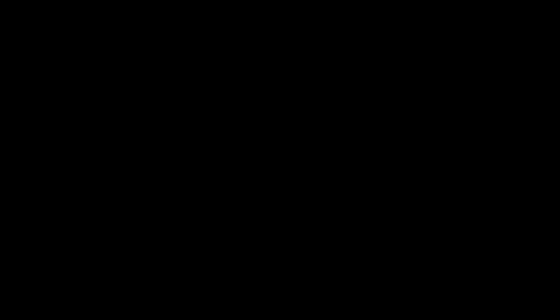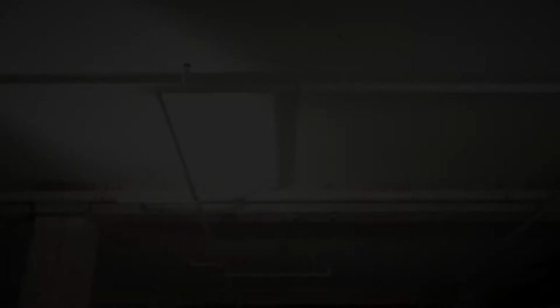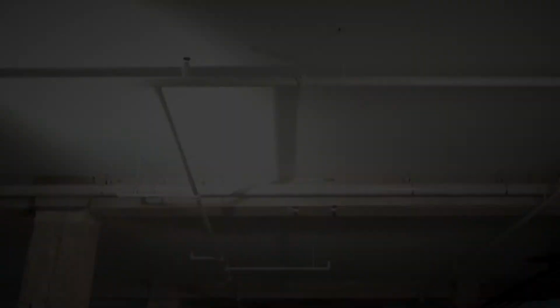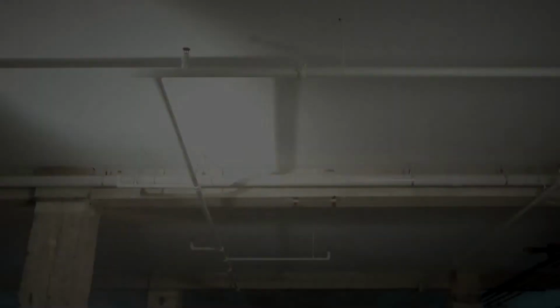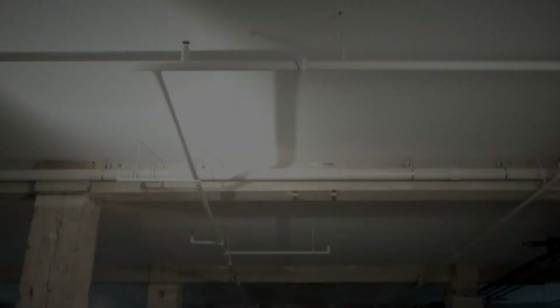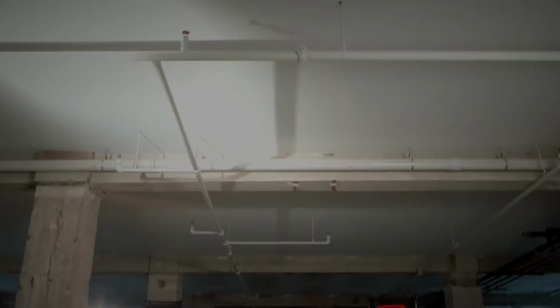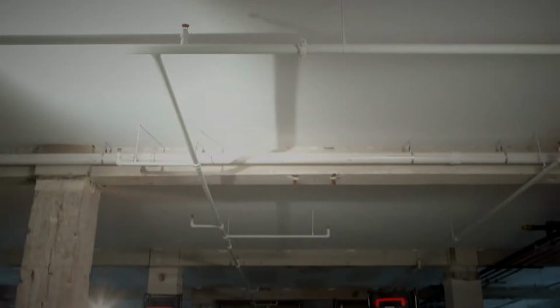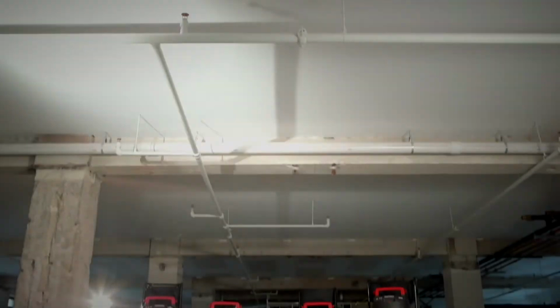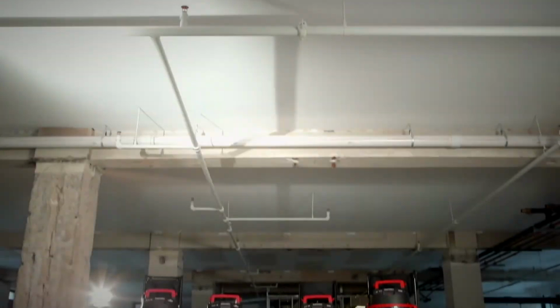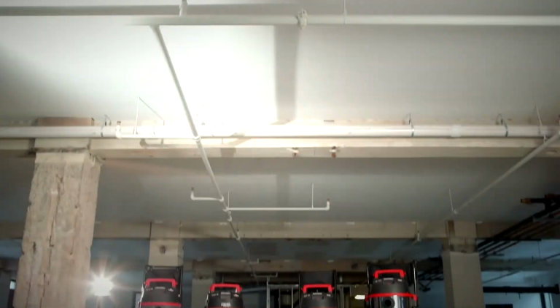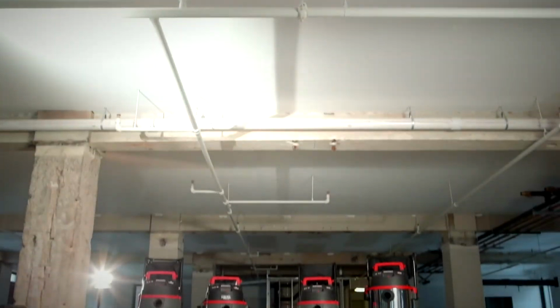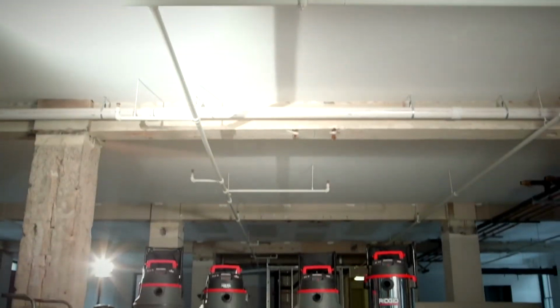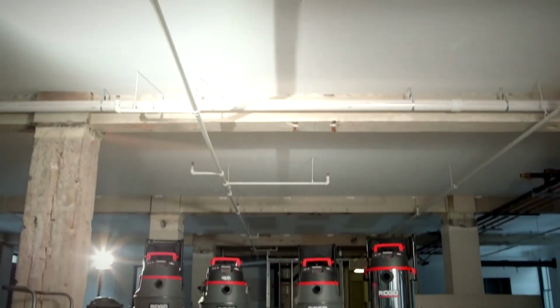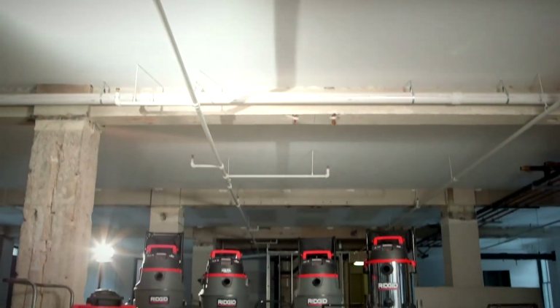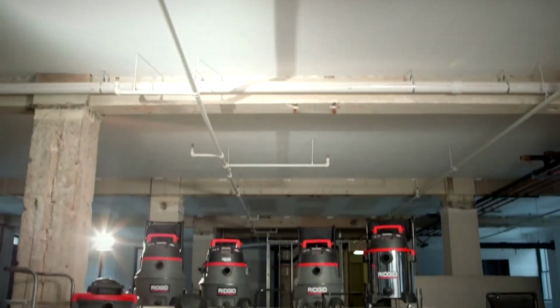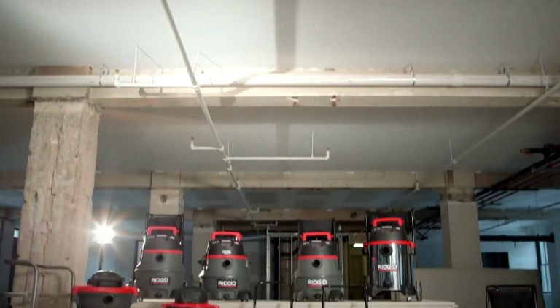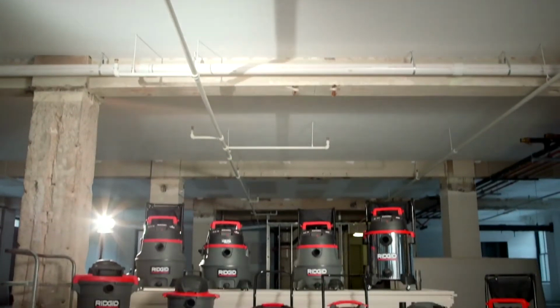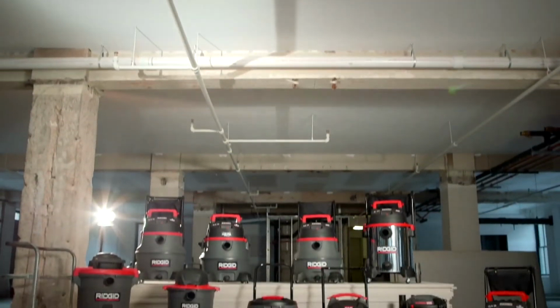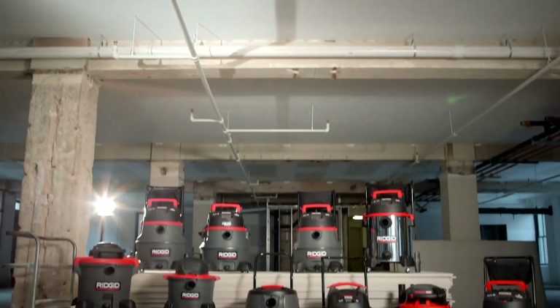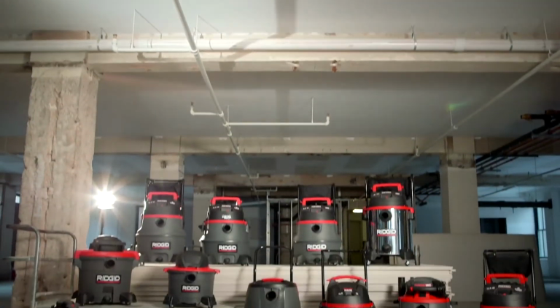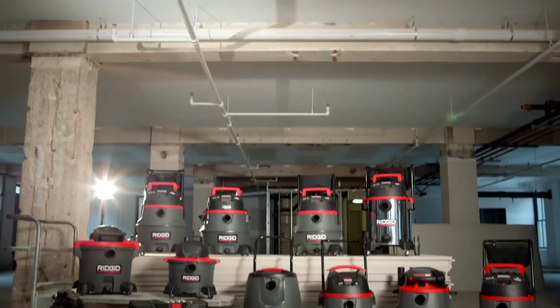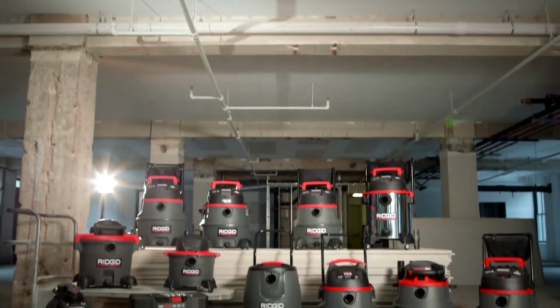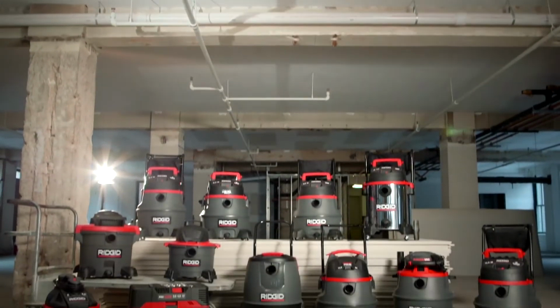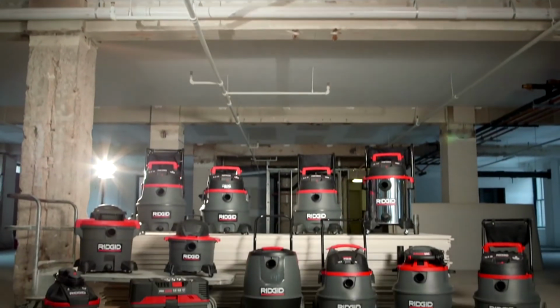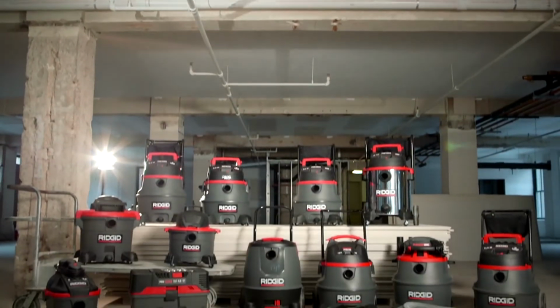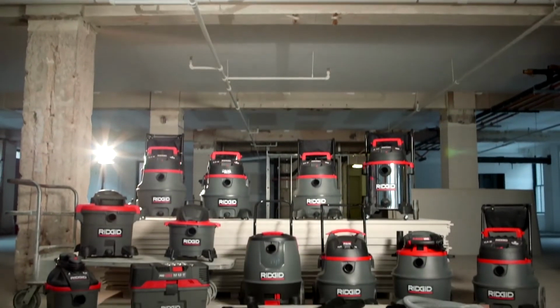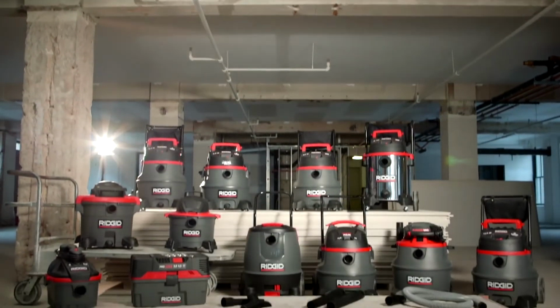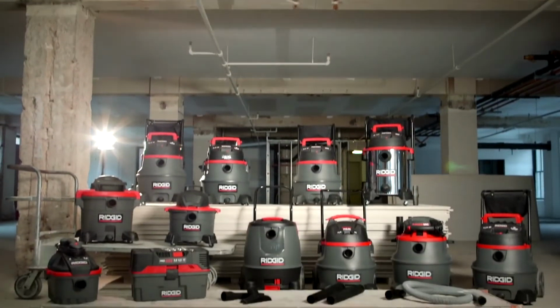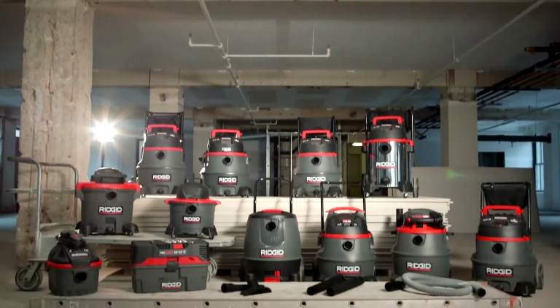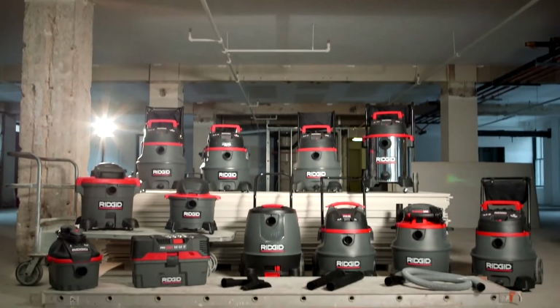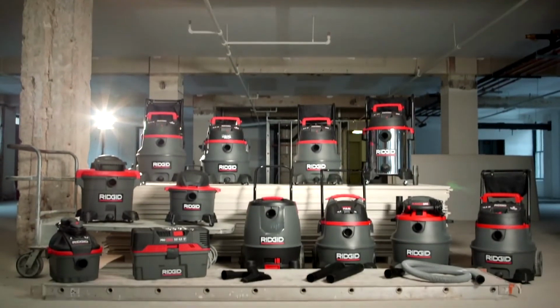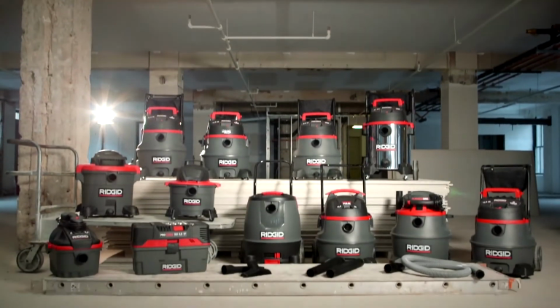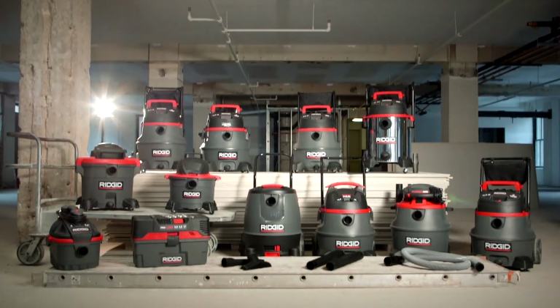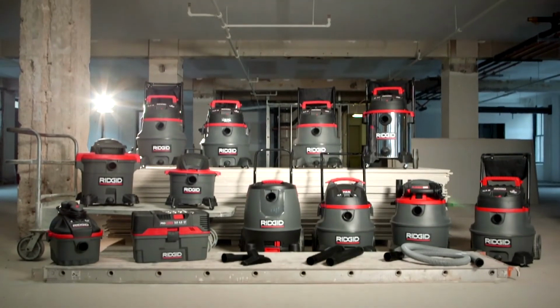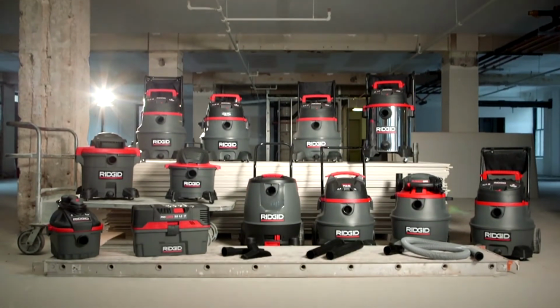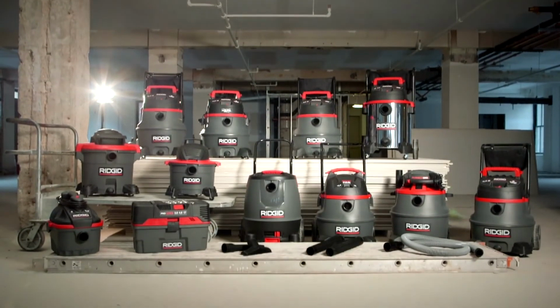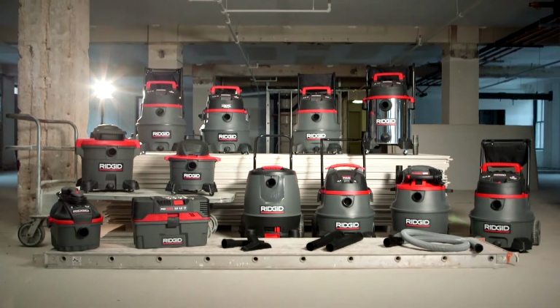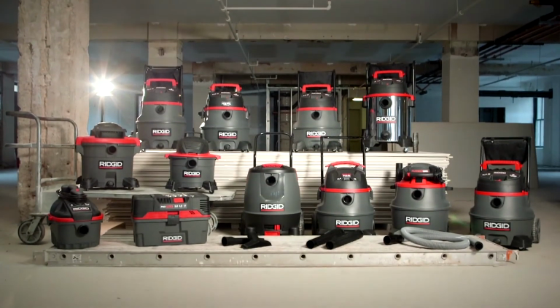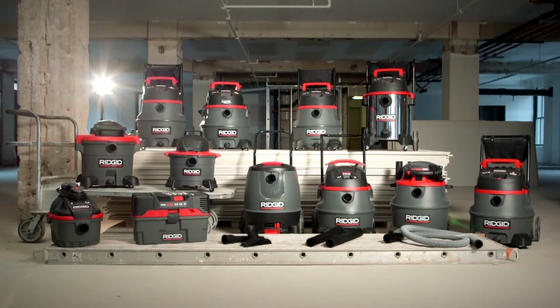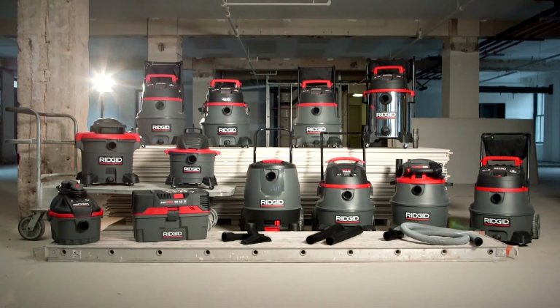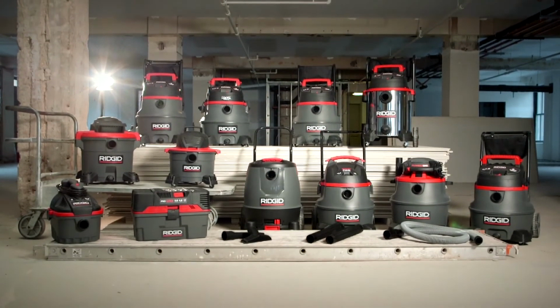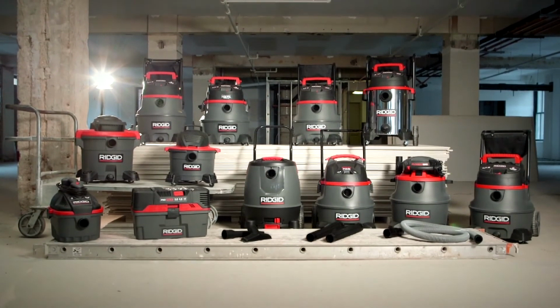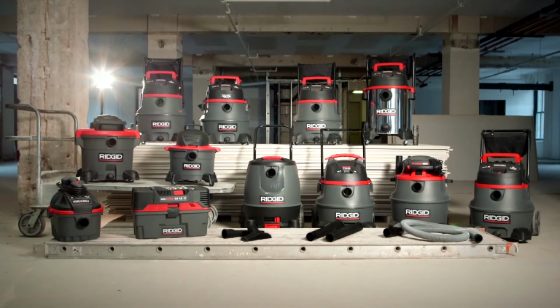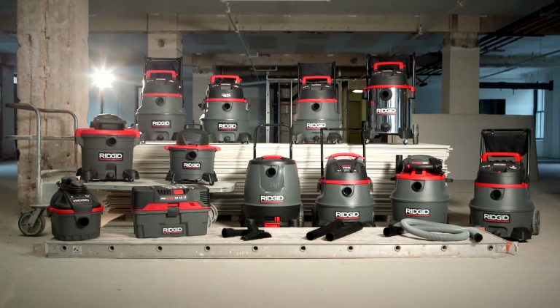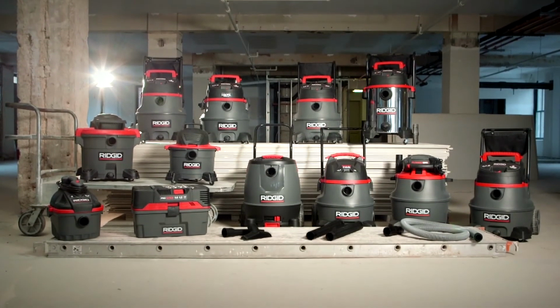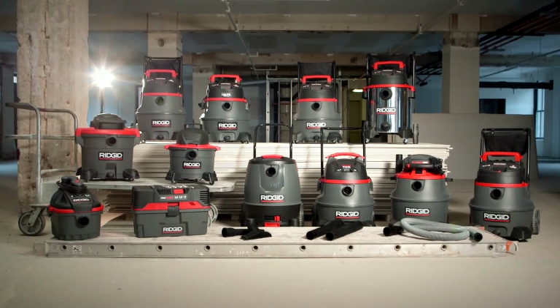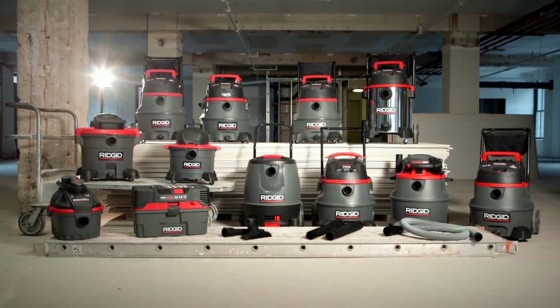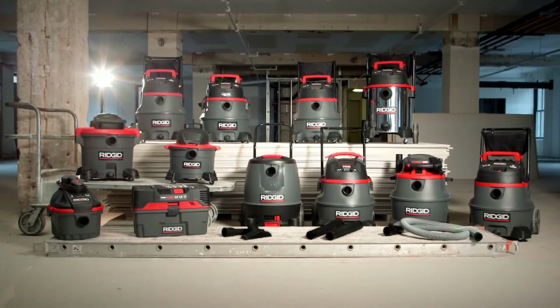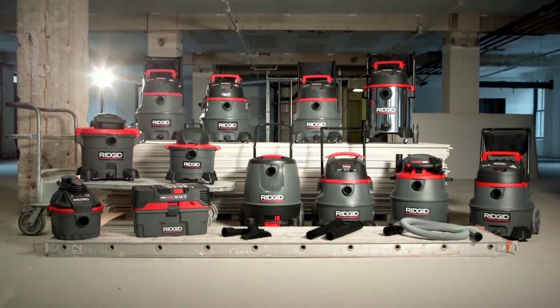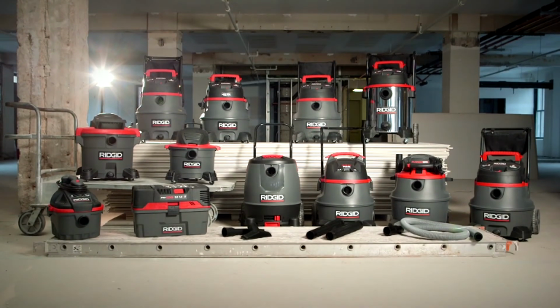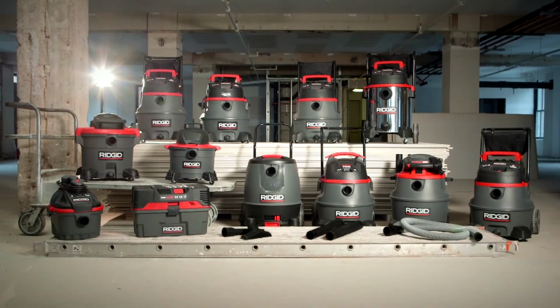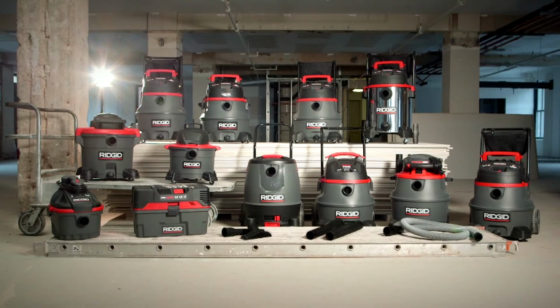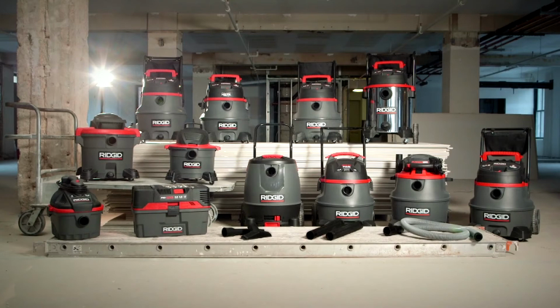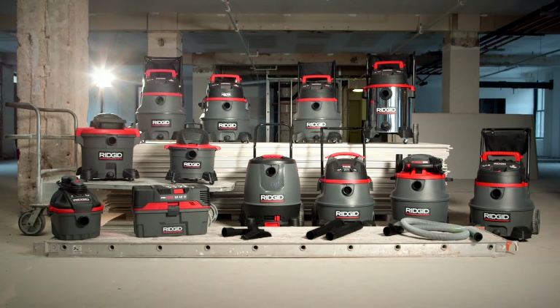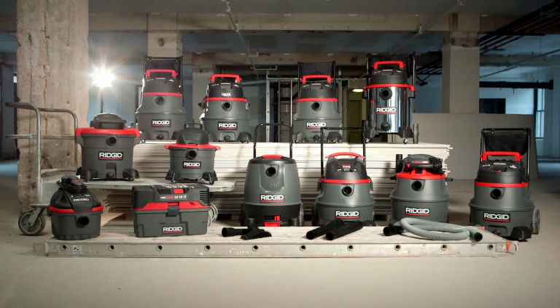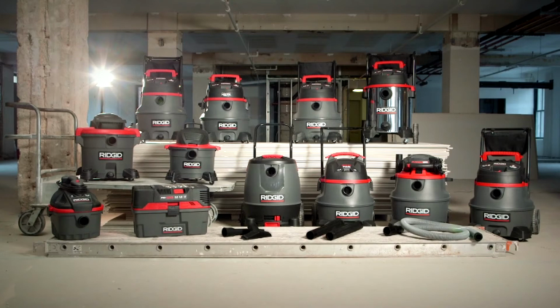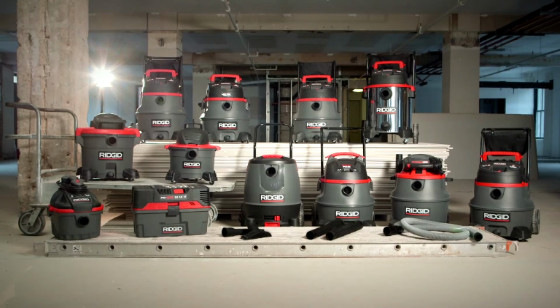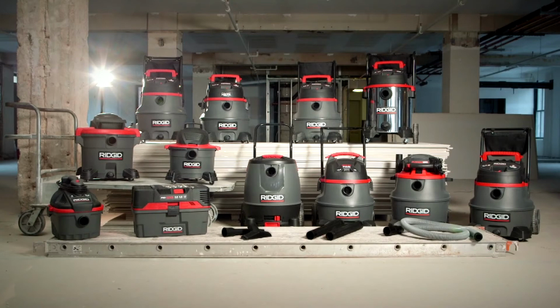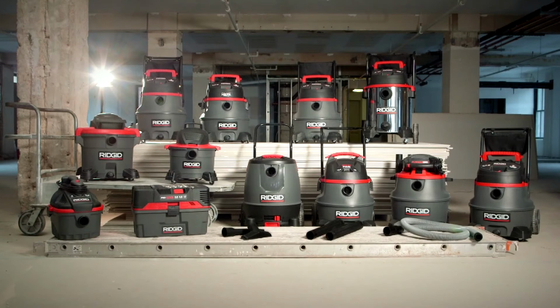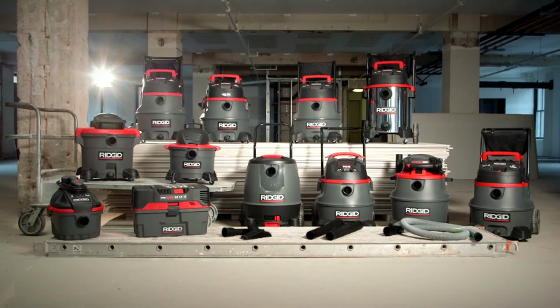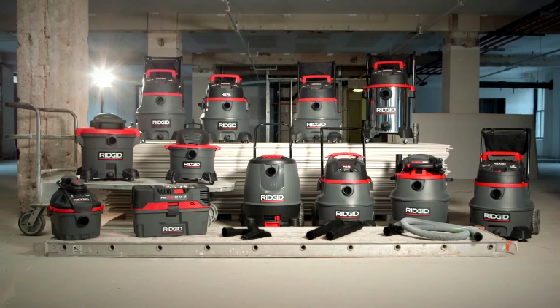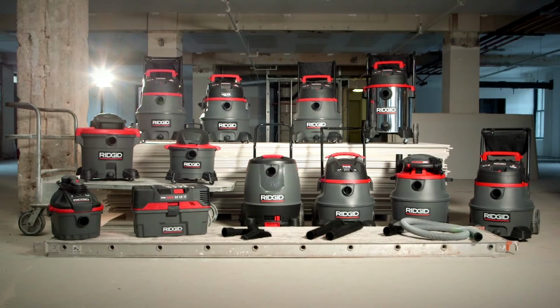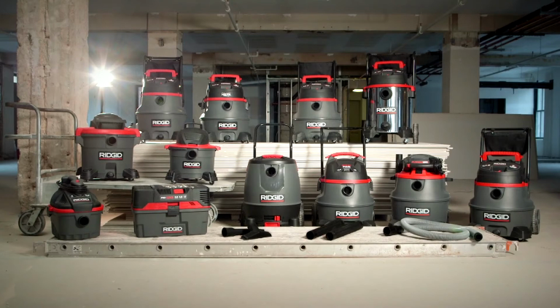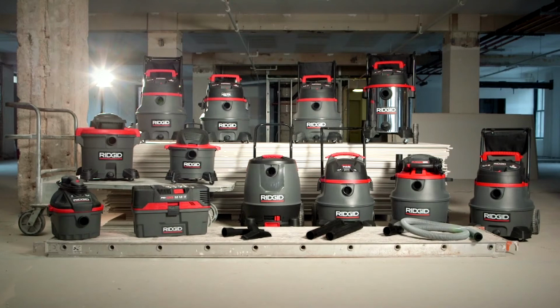The new RIDGID Professional Industrial line features a variety of wet-dry vacs engineered specifically for the pro user.